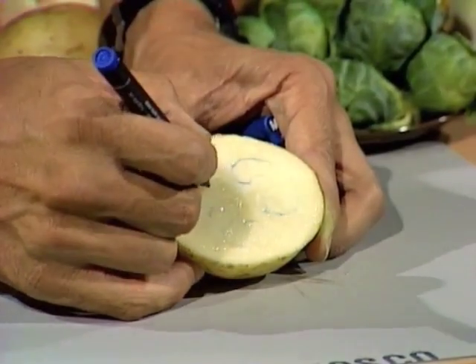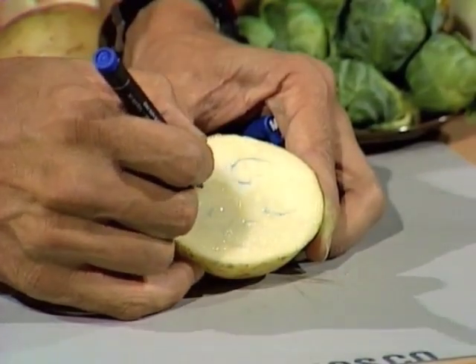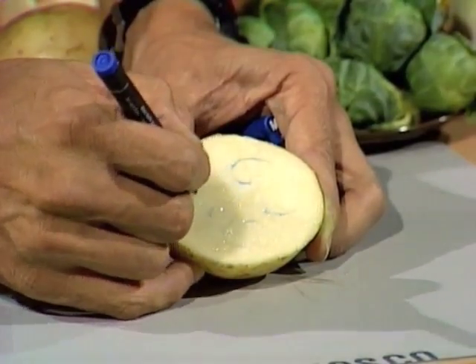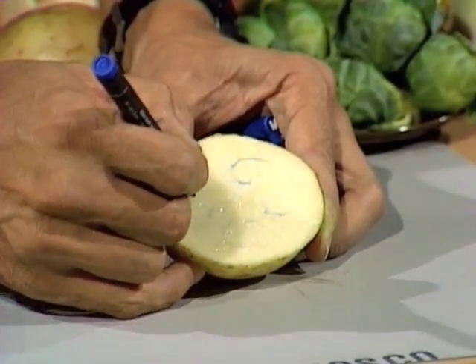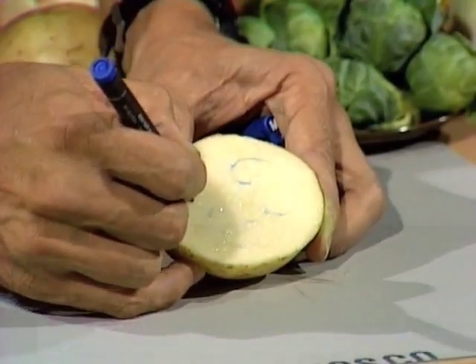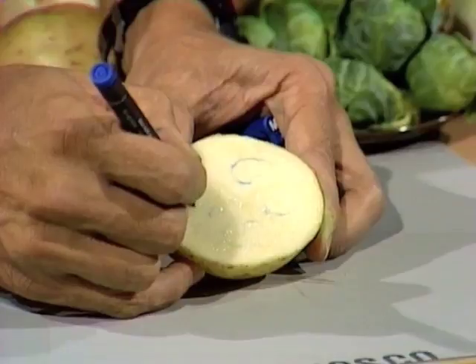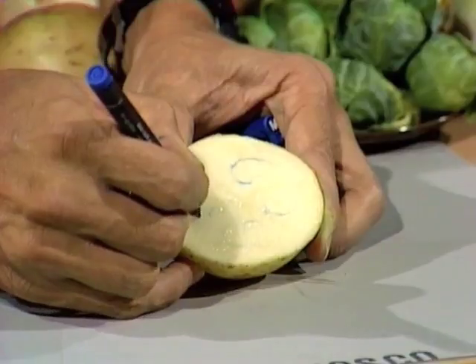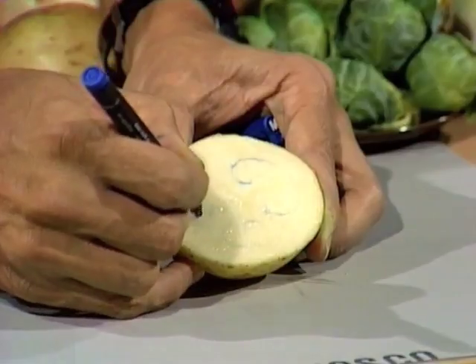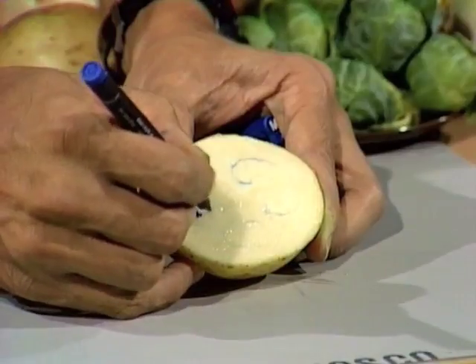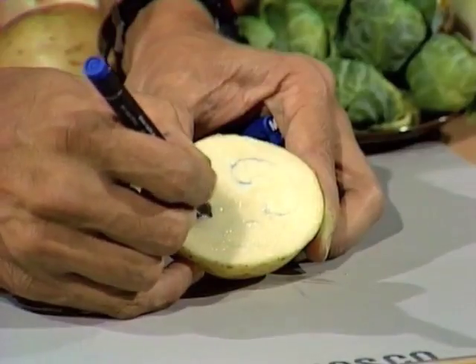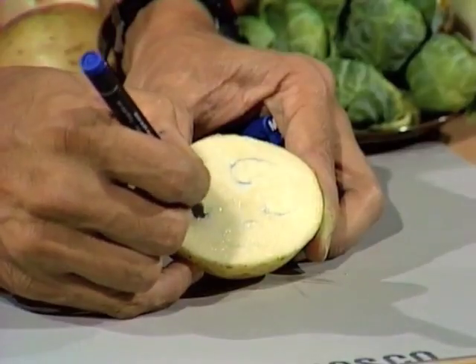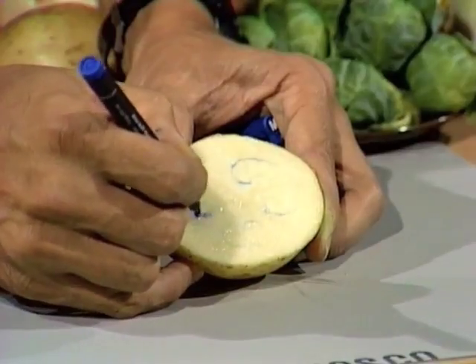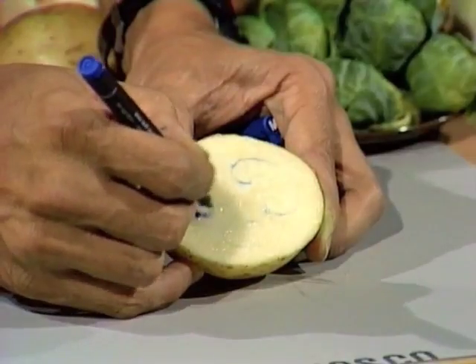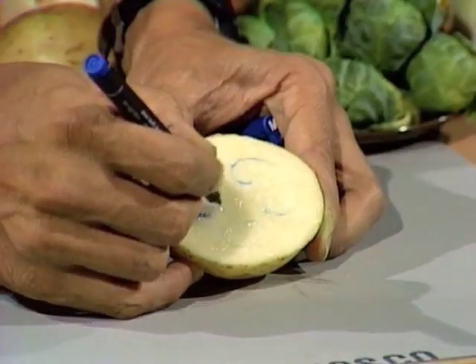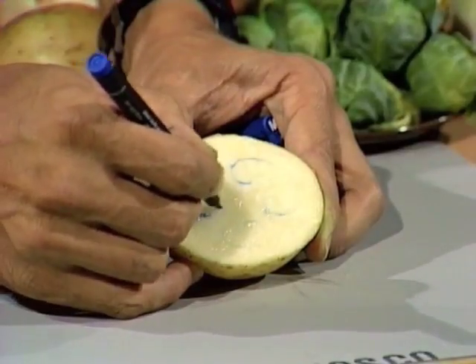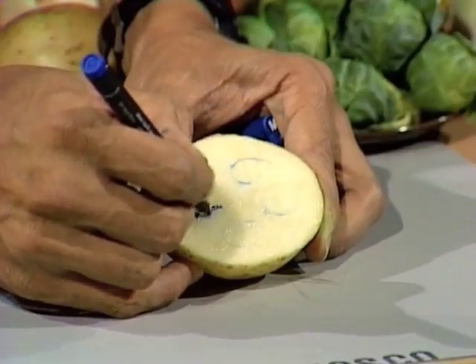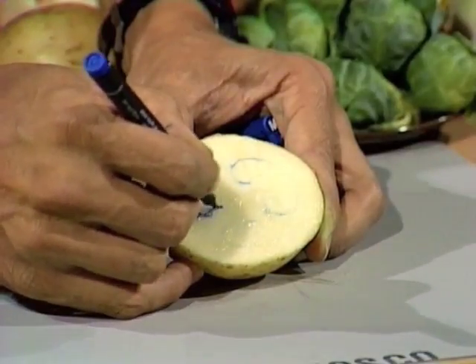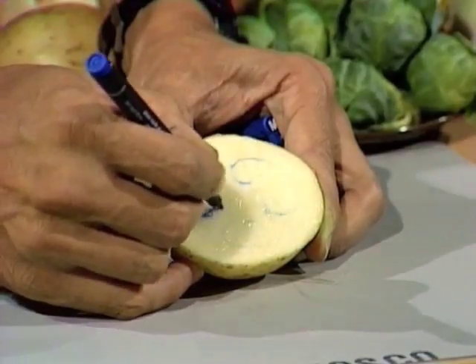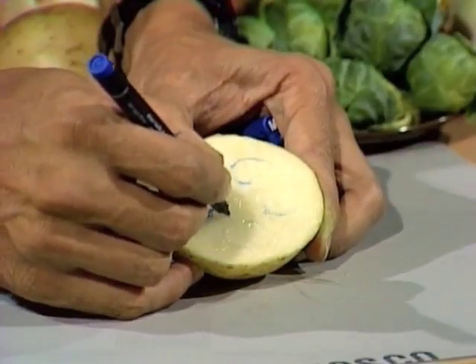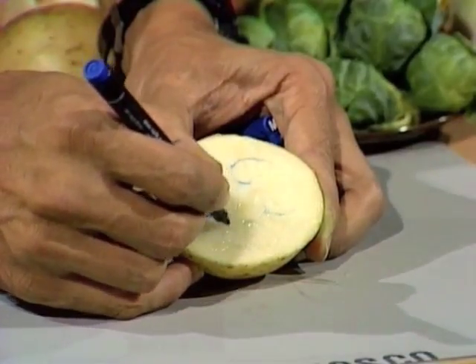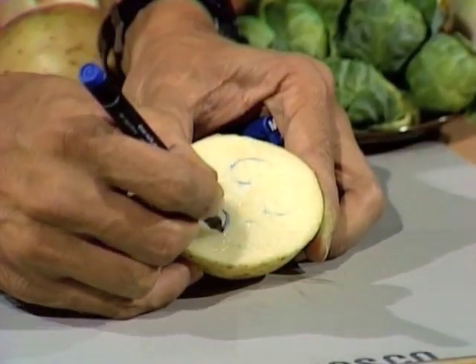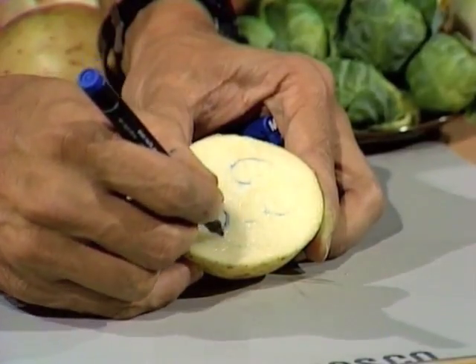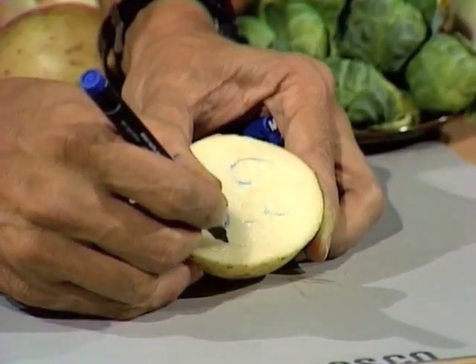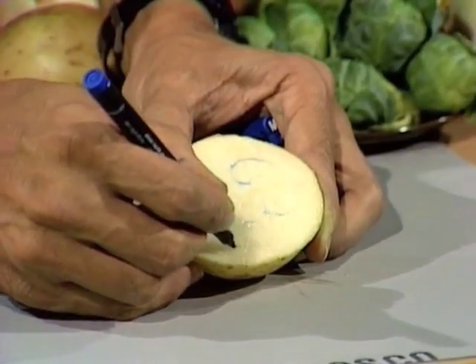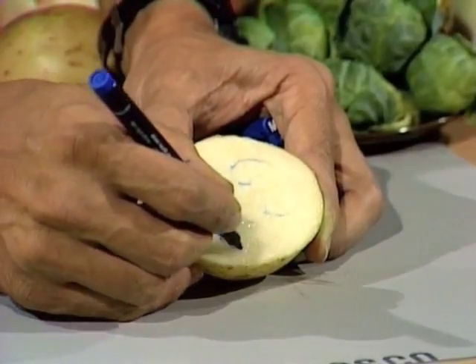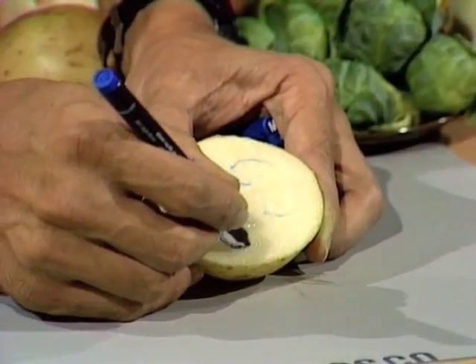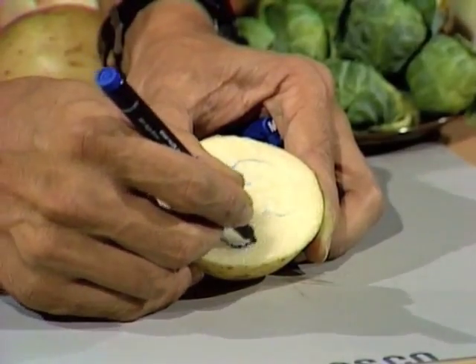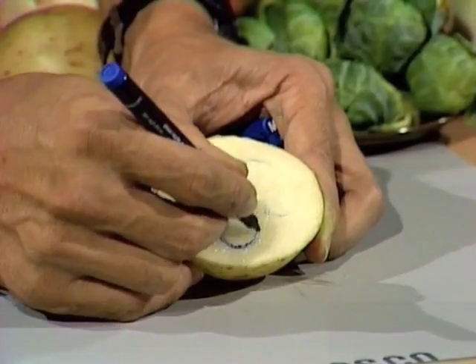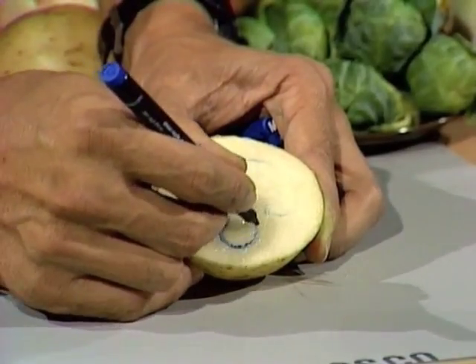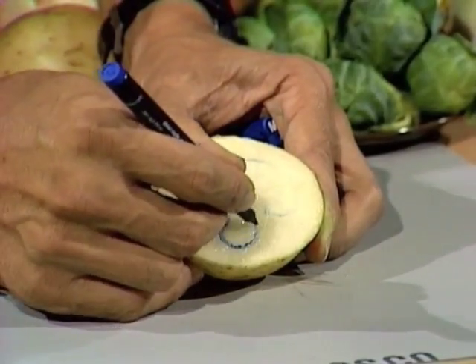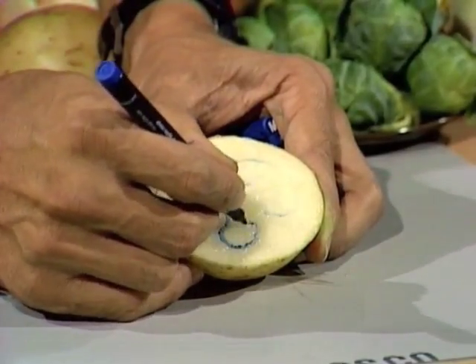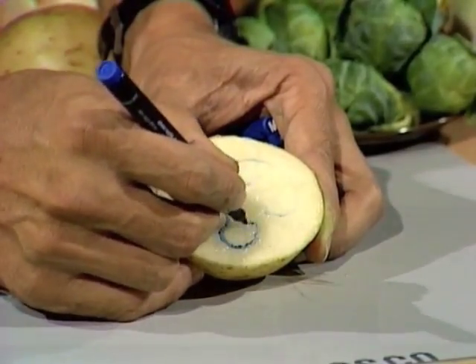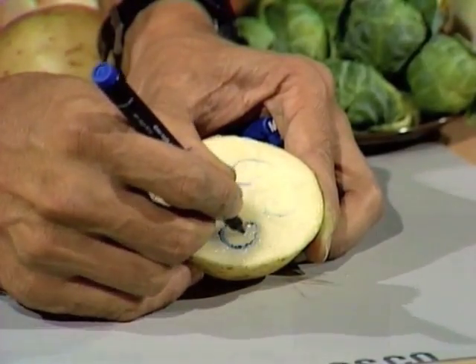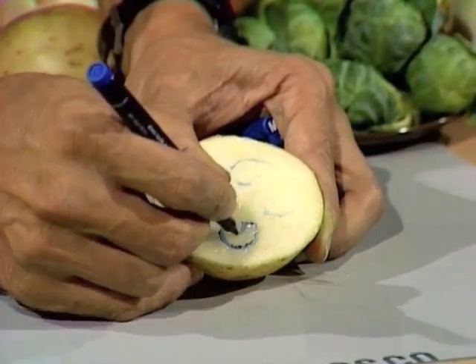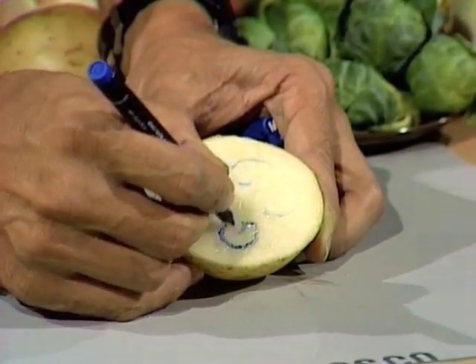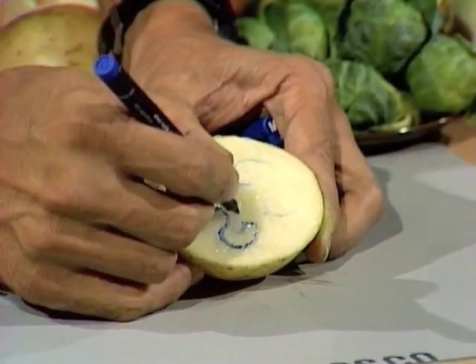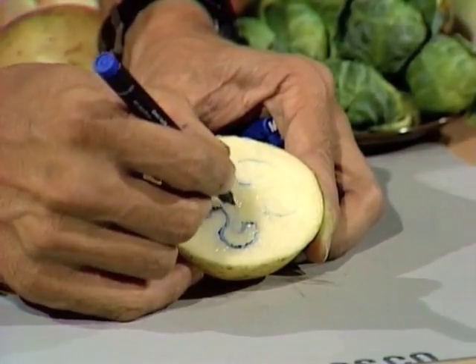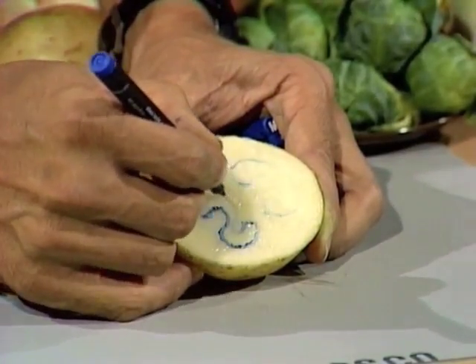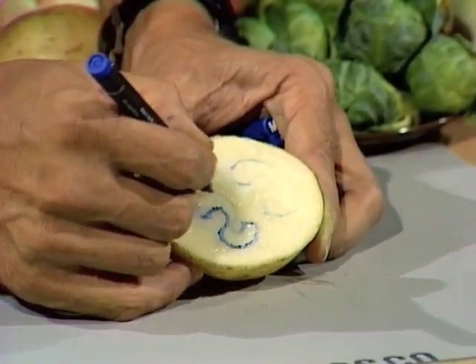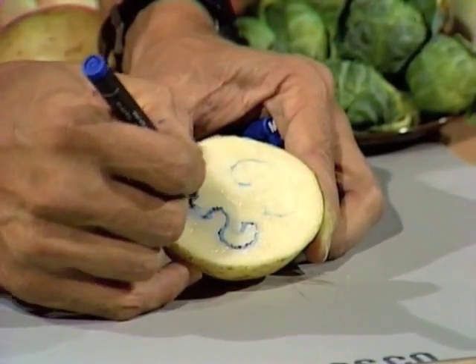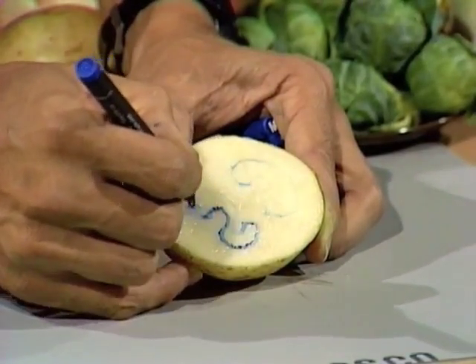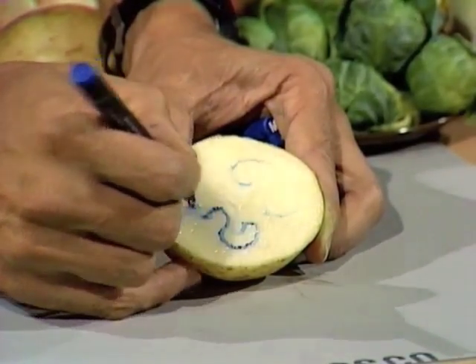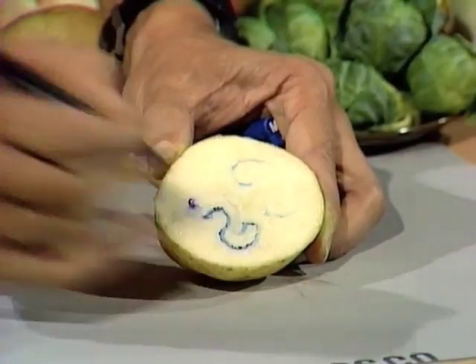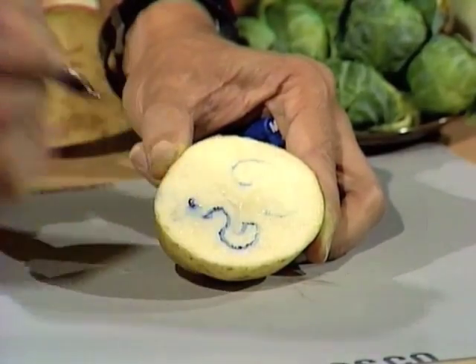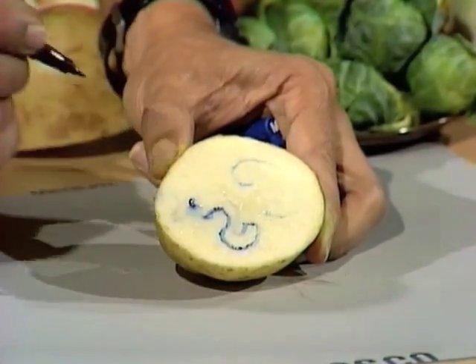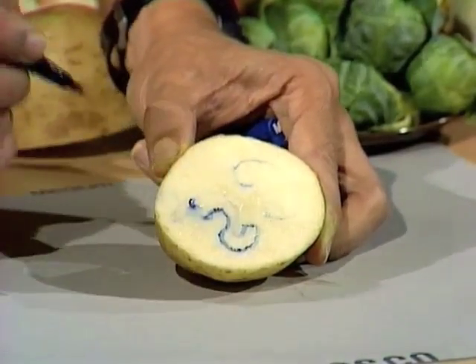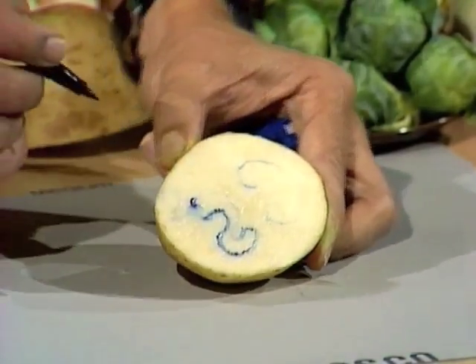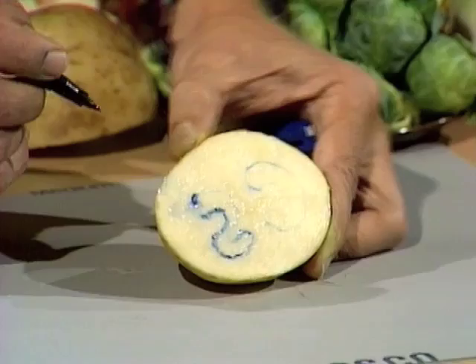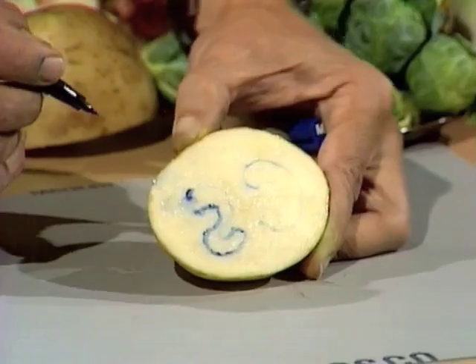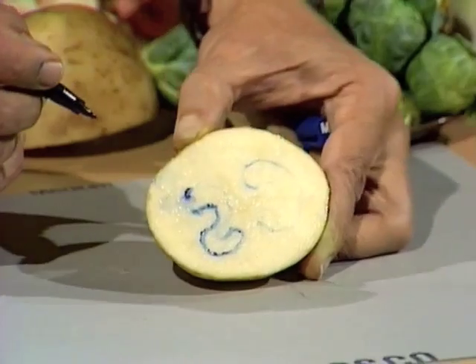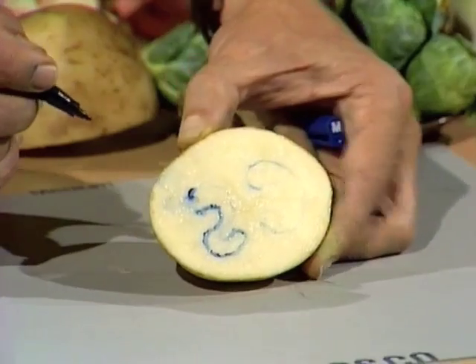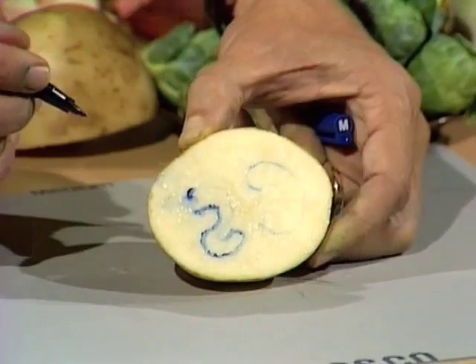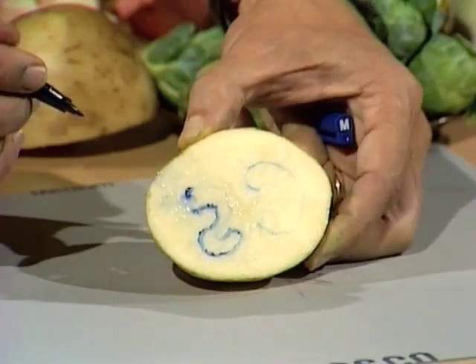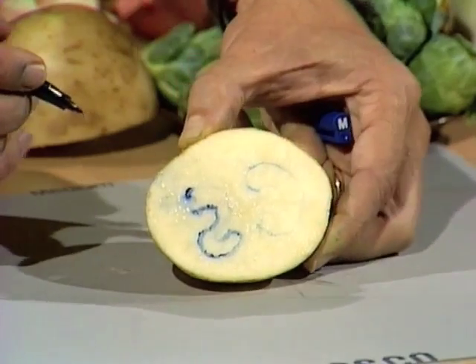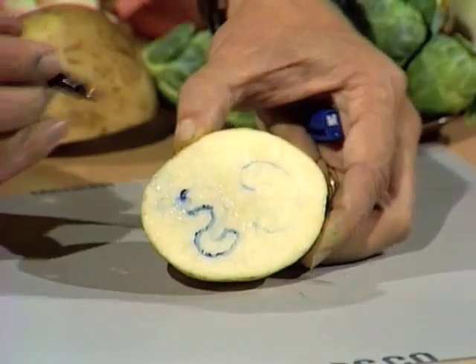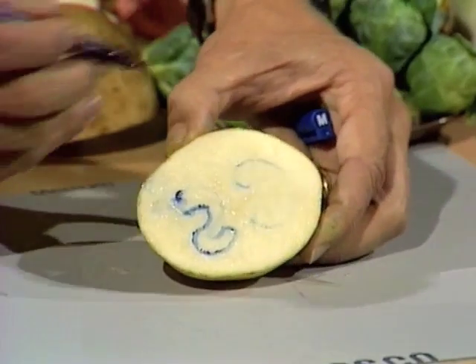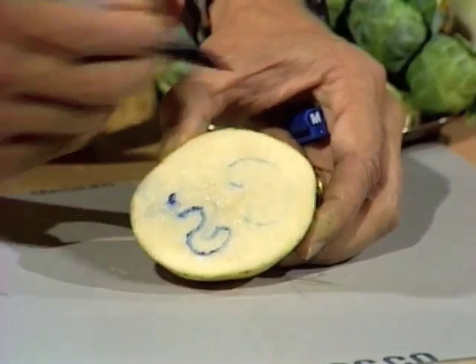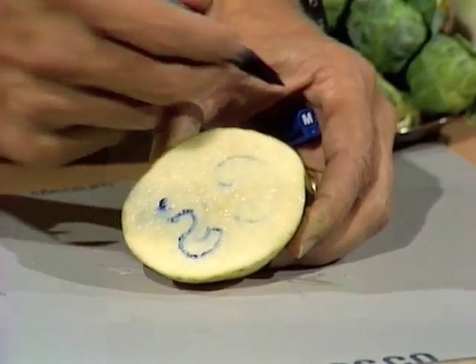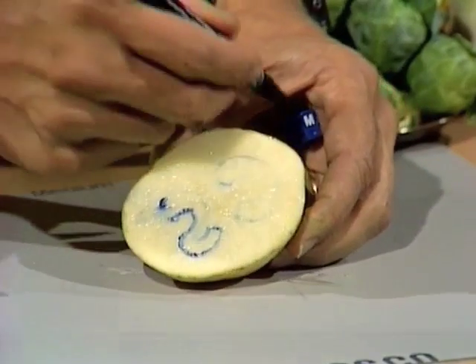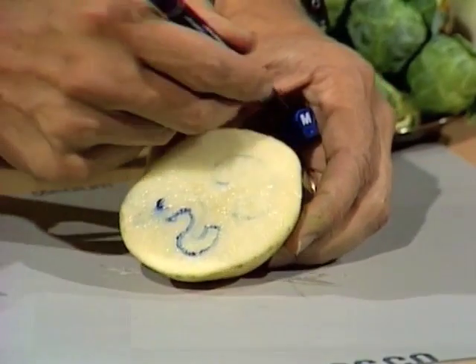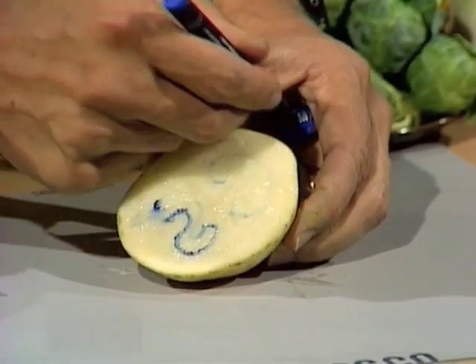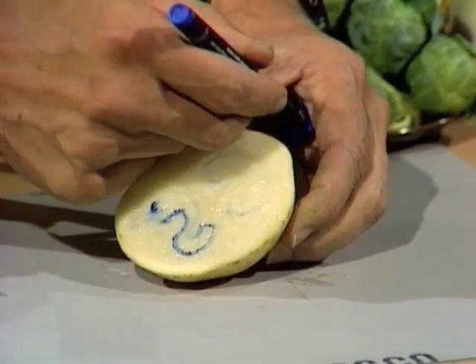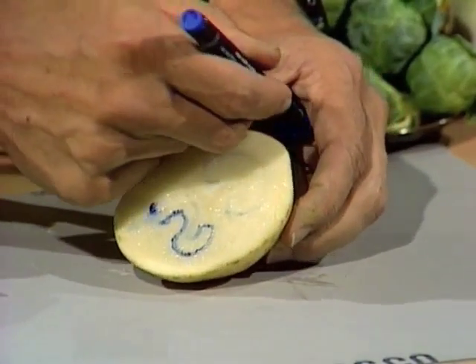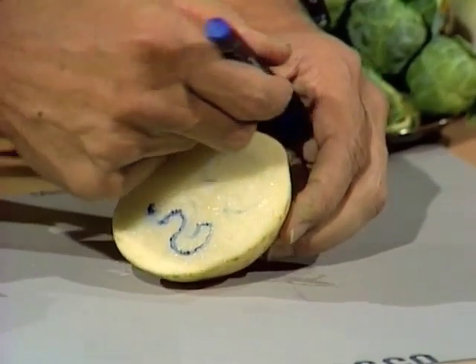I'm using a permanent marker so that it does actually mark on the surface of the potato. There we are — back-to-front C, back-to-front S.